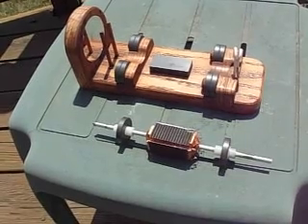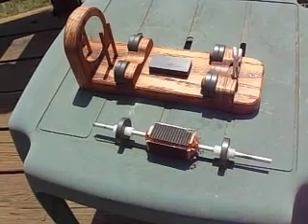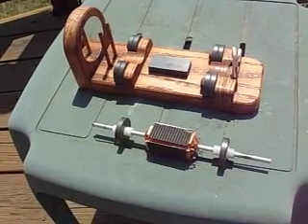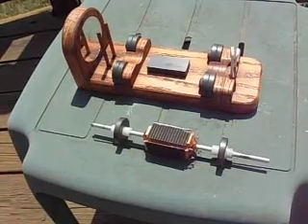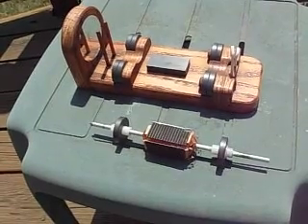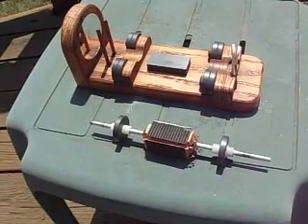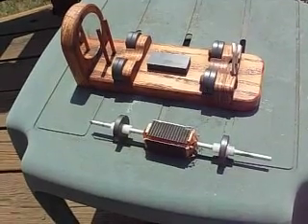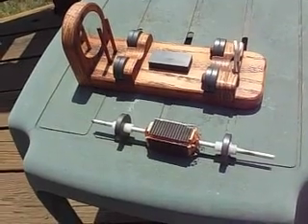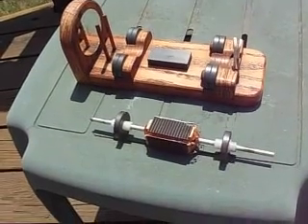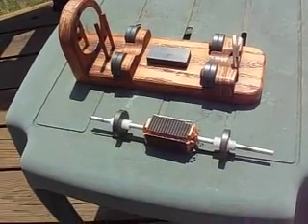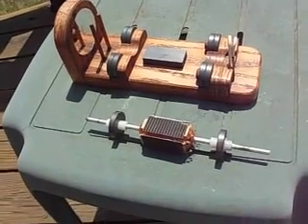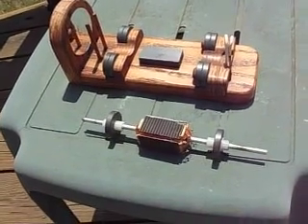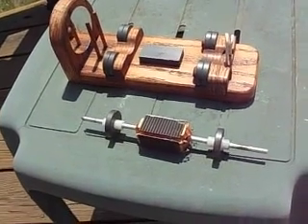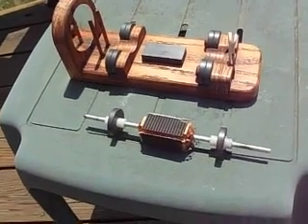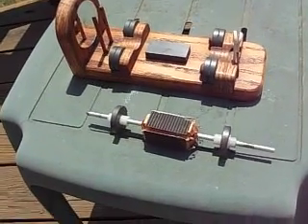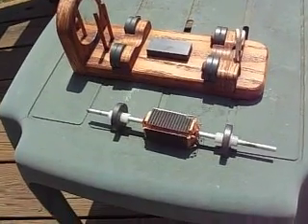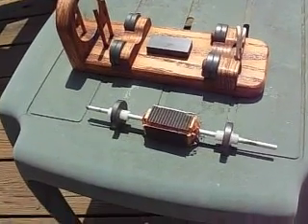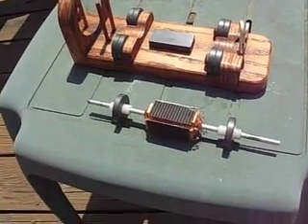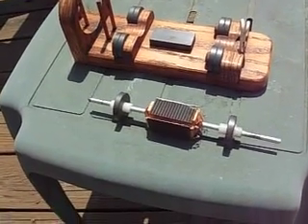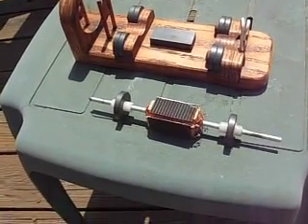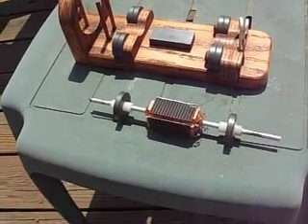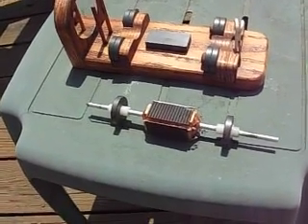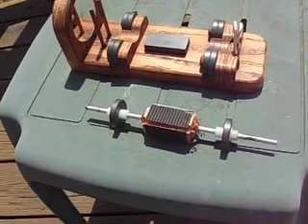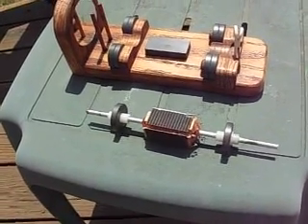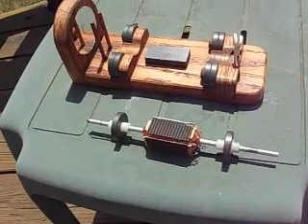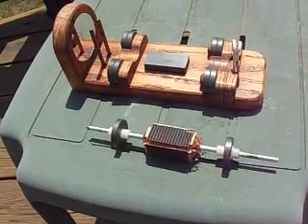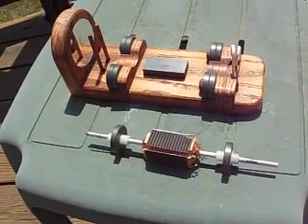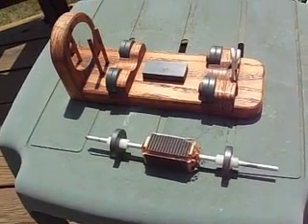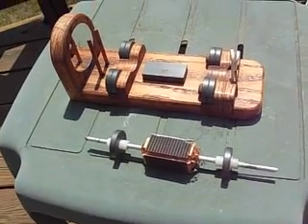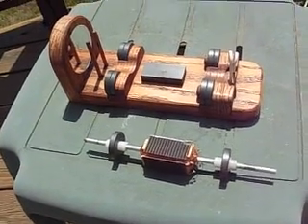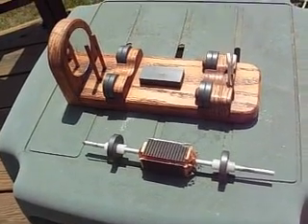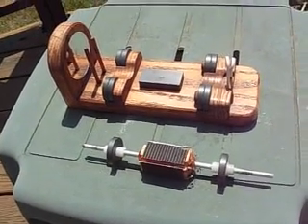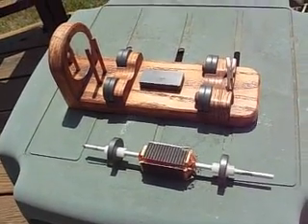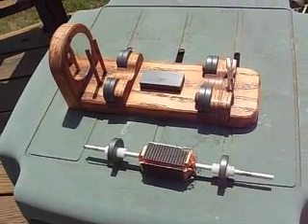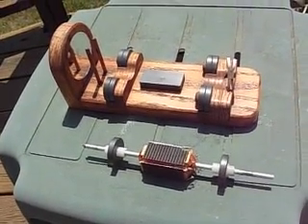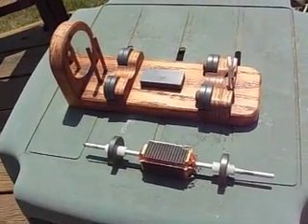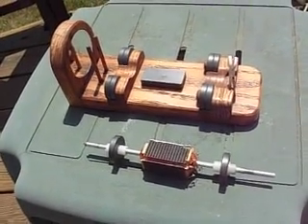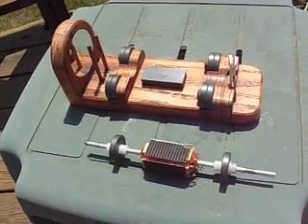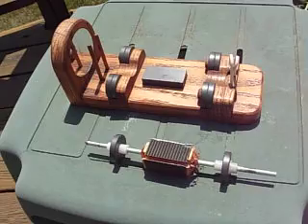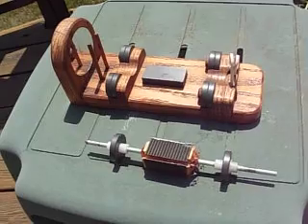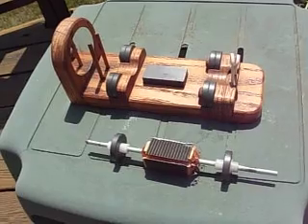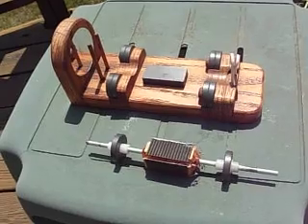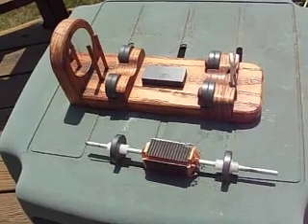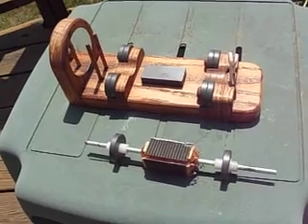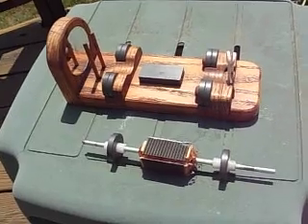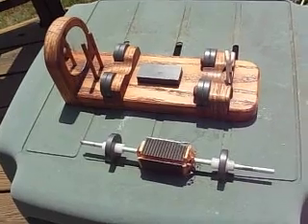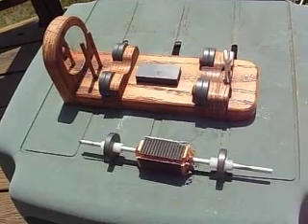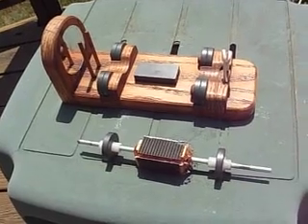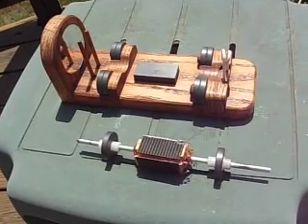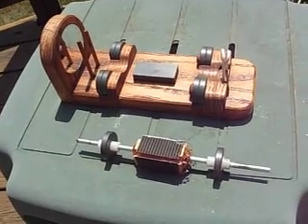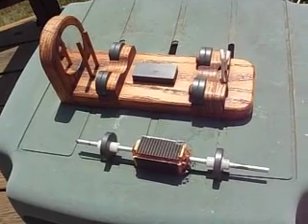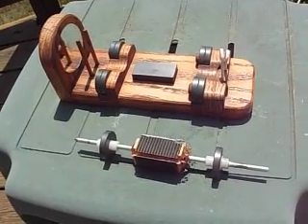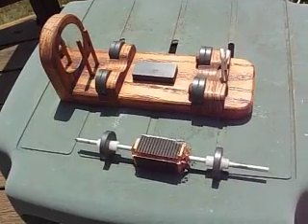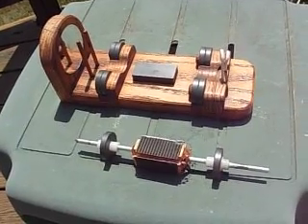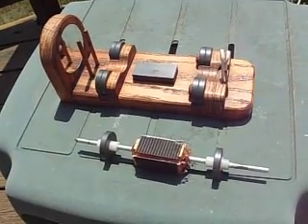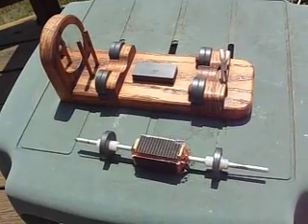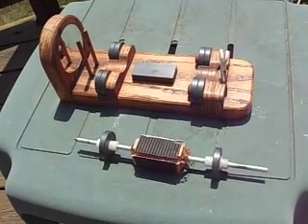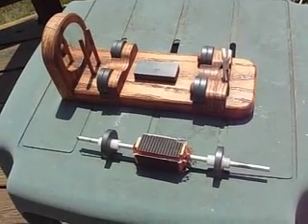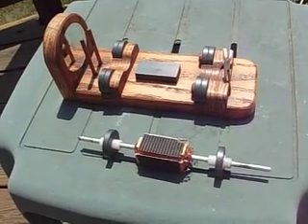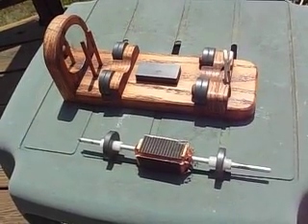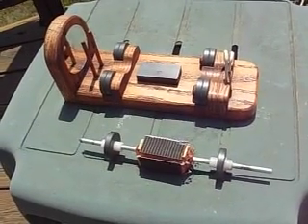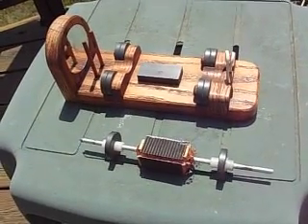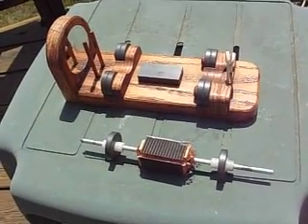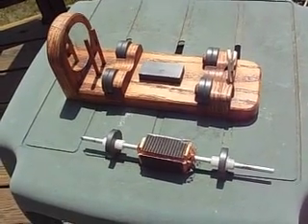Hi, Jim Jaycosh here. I wanted to show you a motor I made years ago. It's called a Mendocino motor.